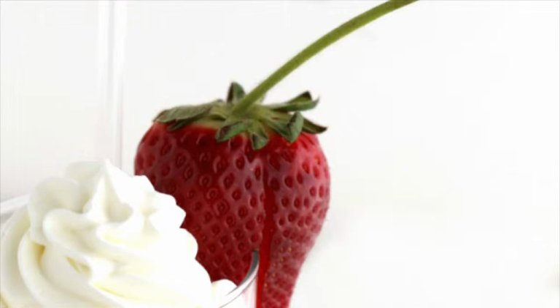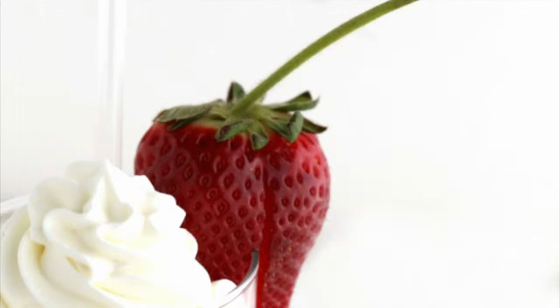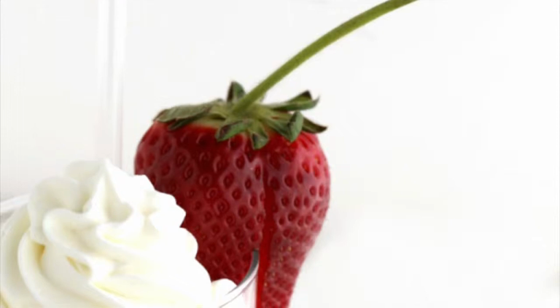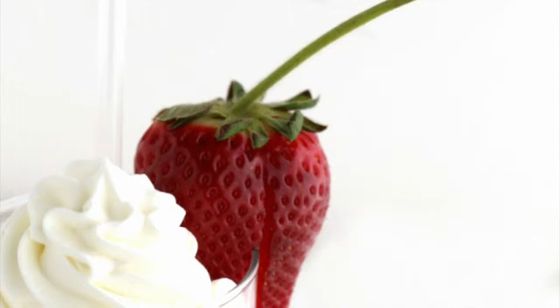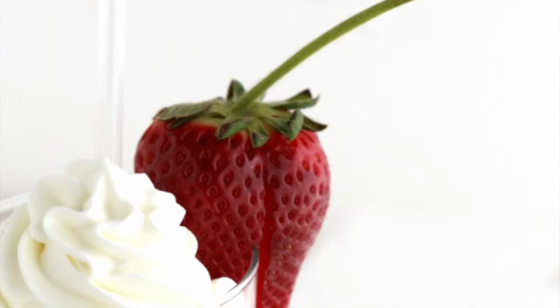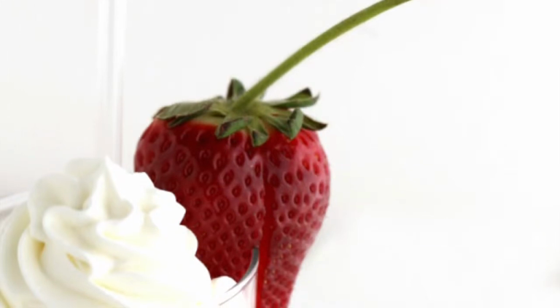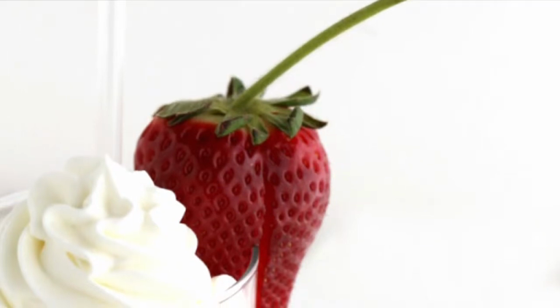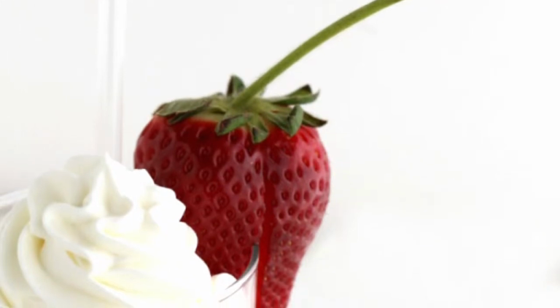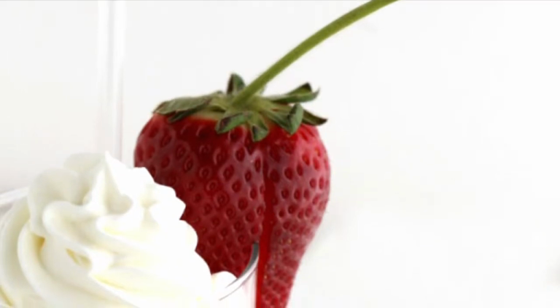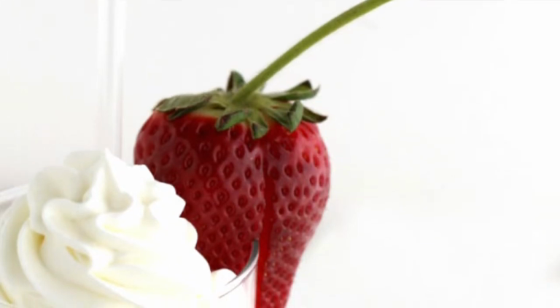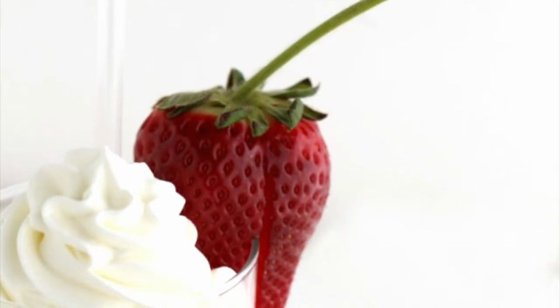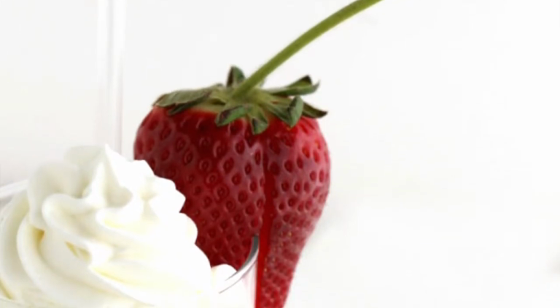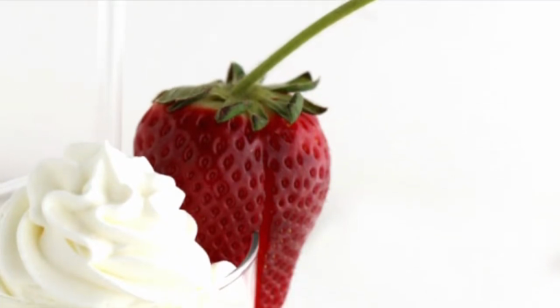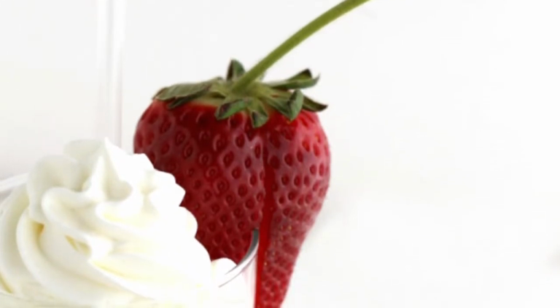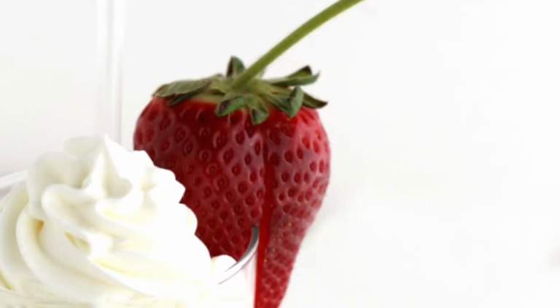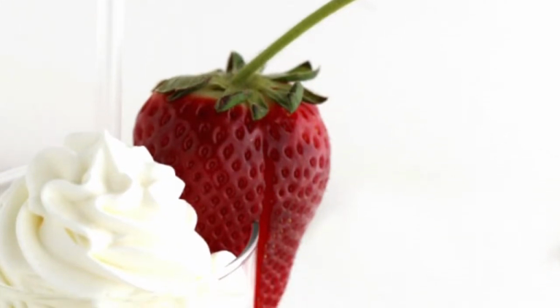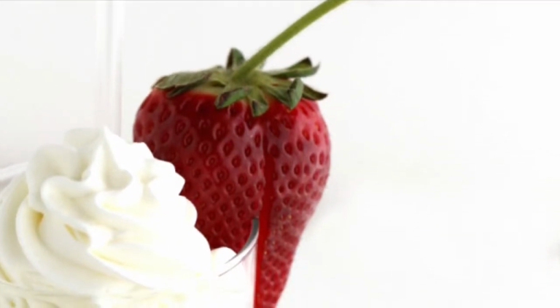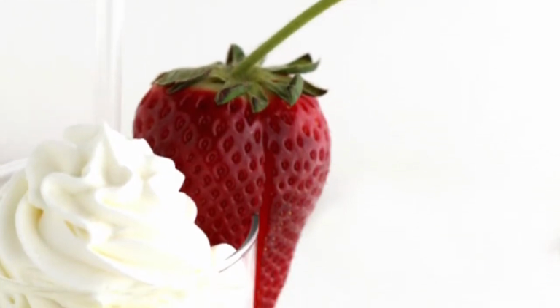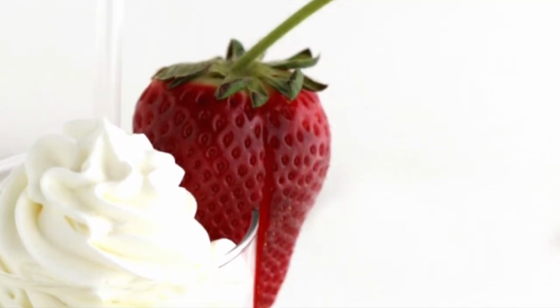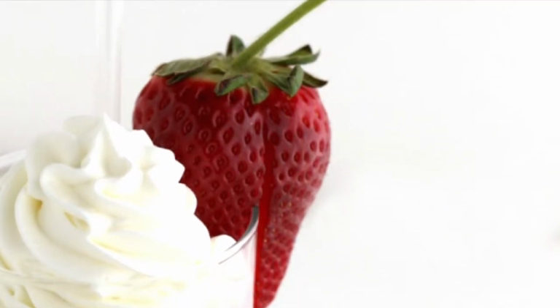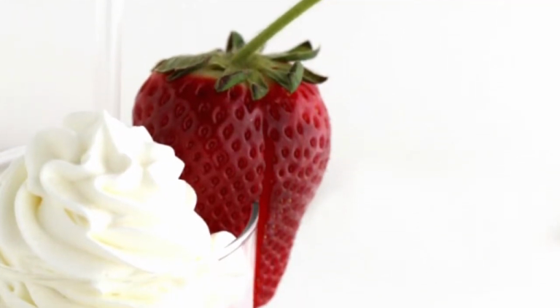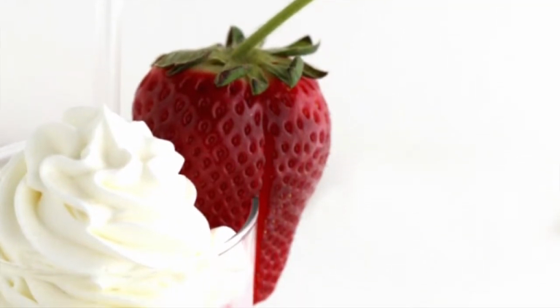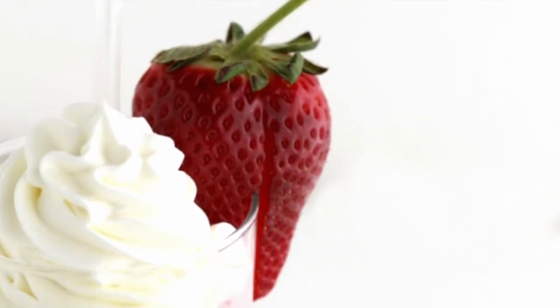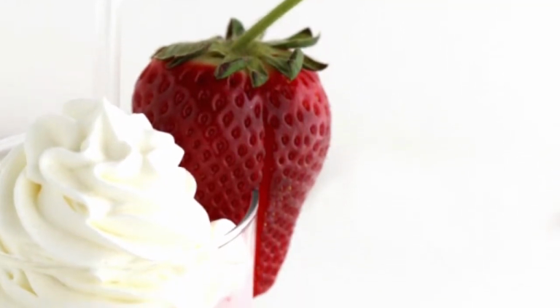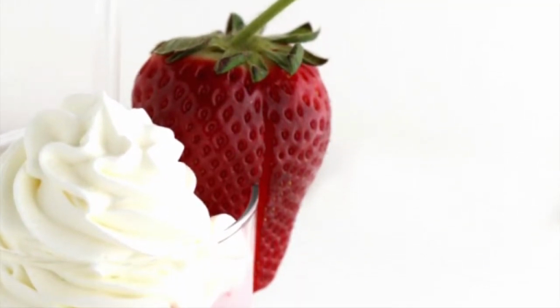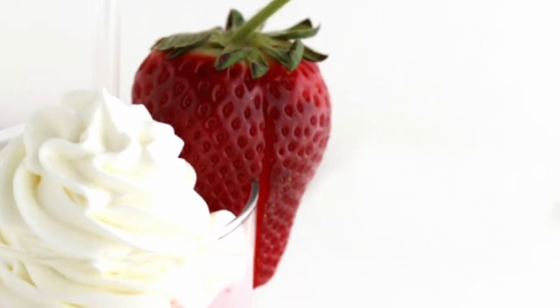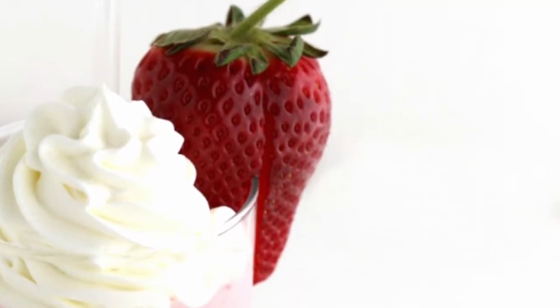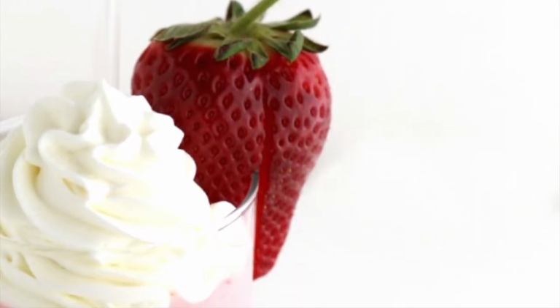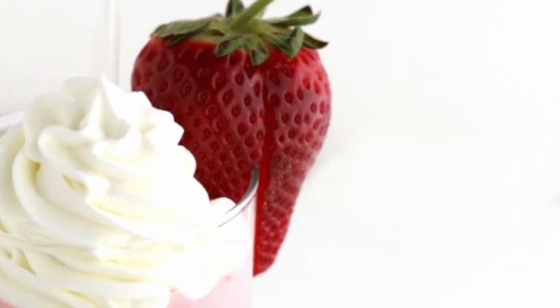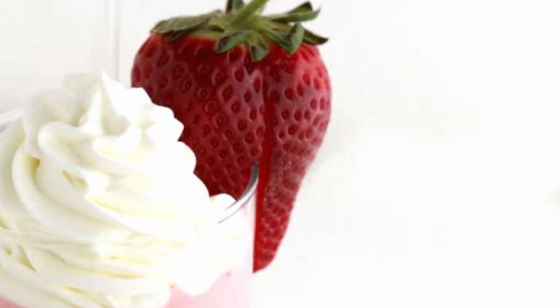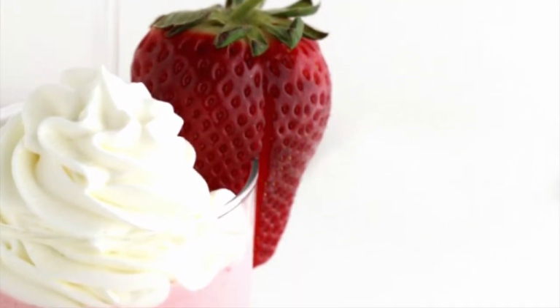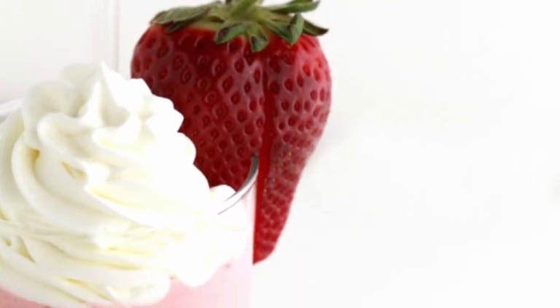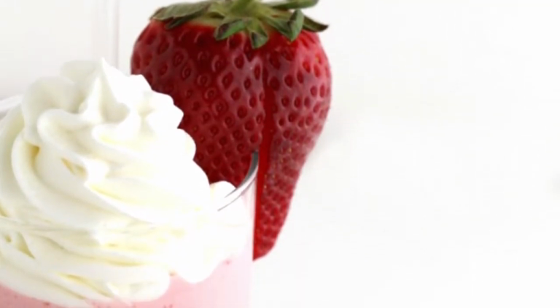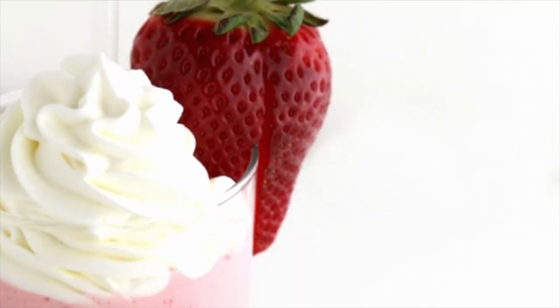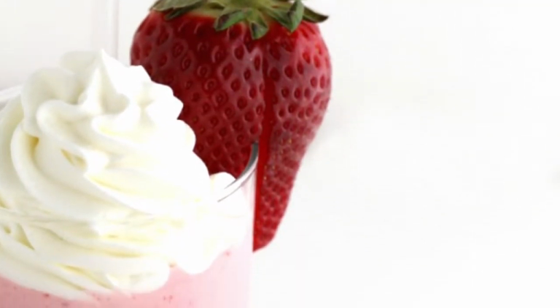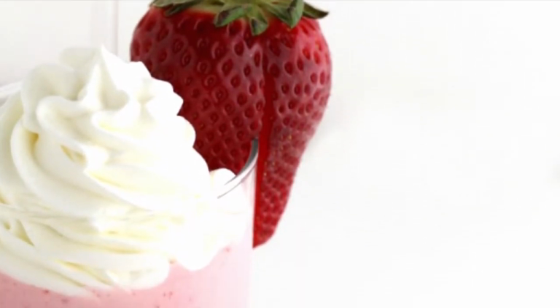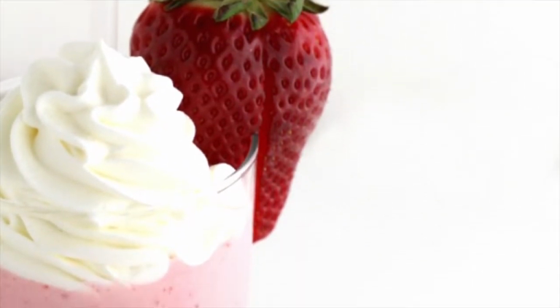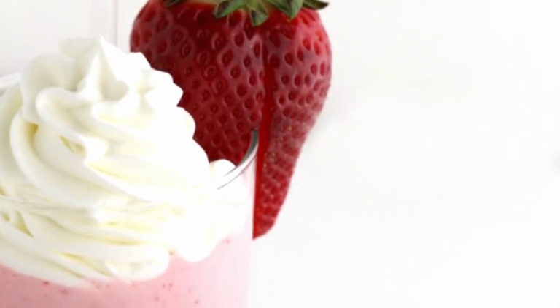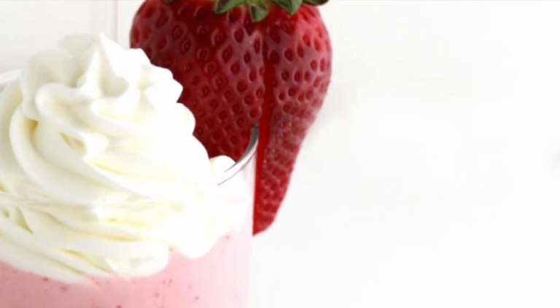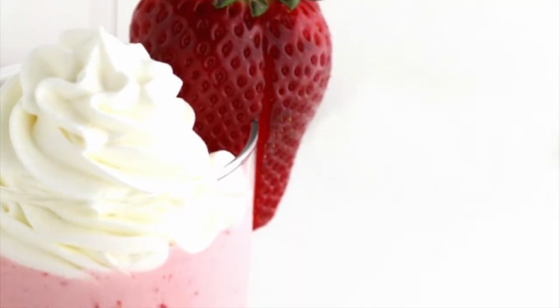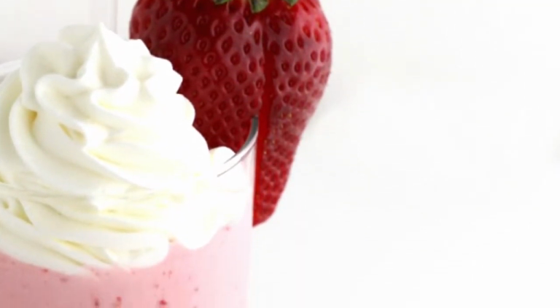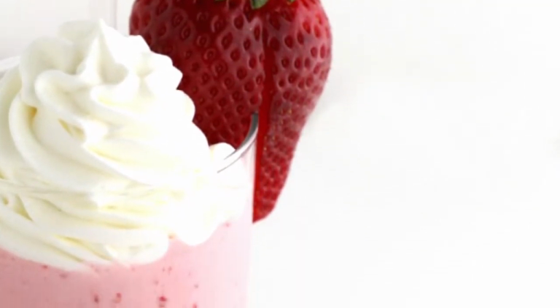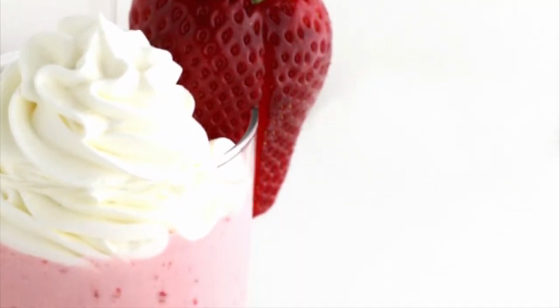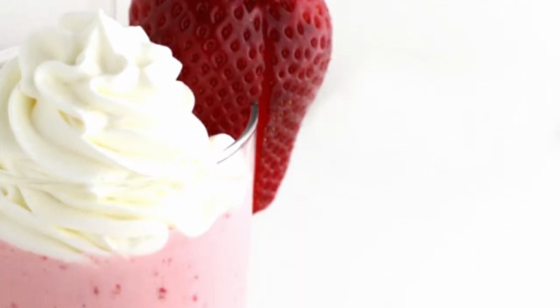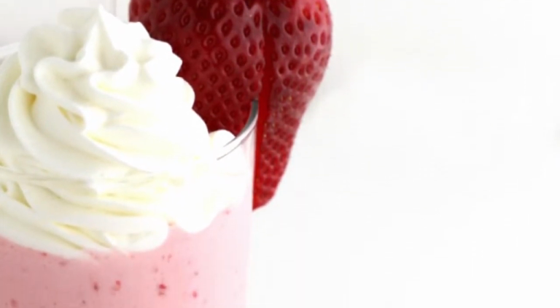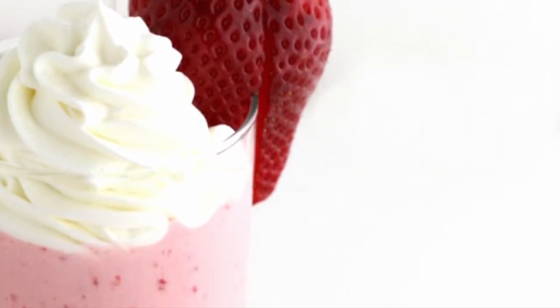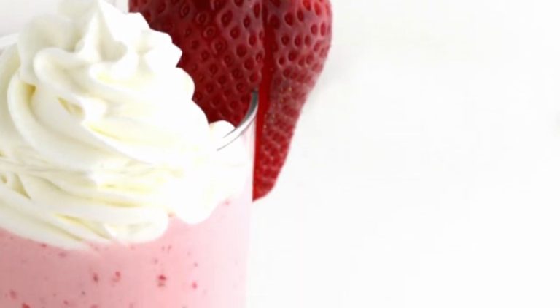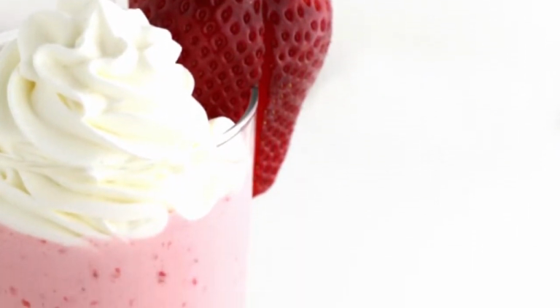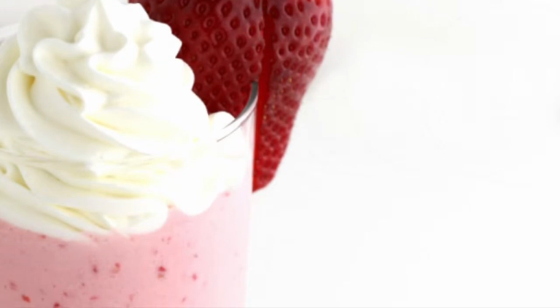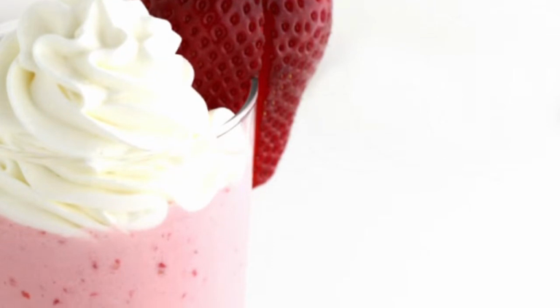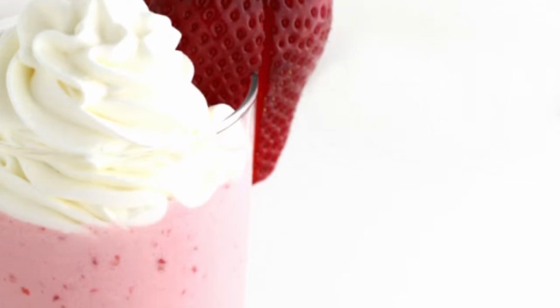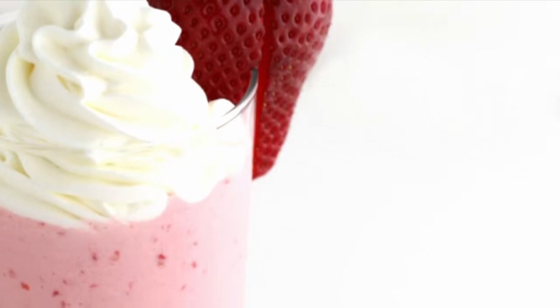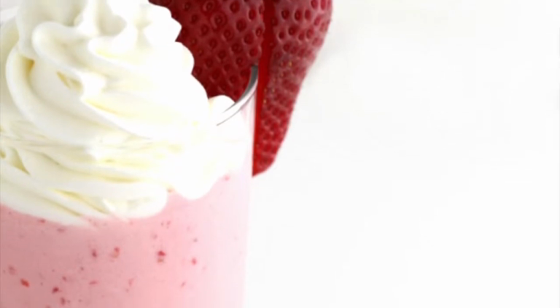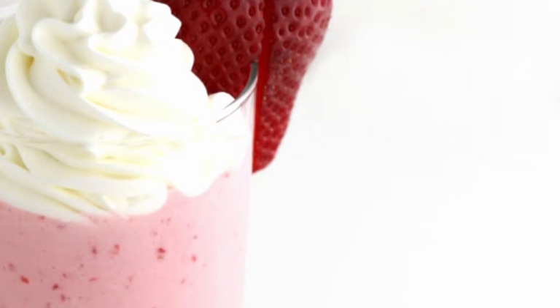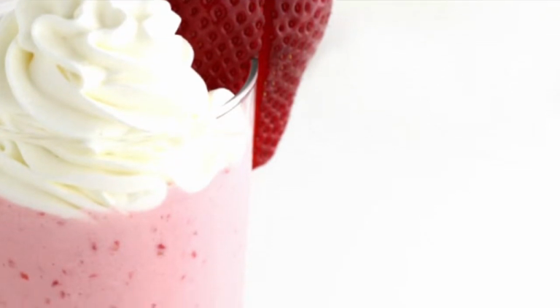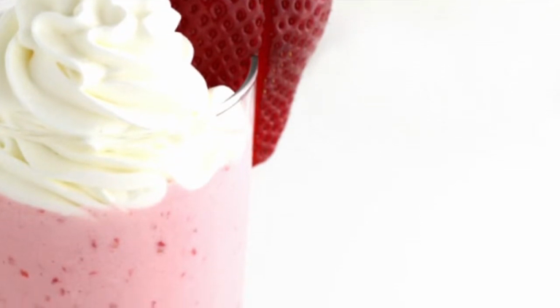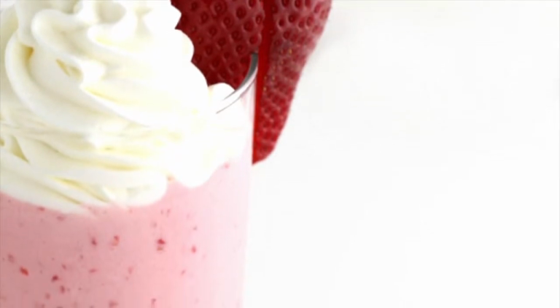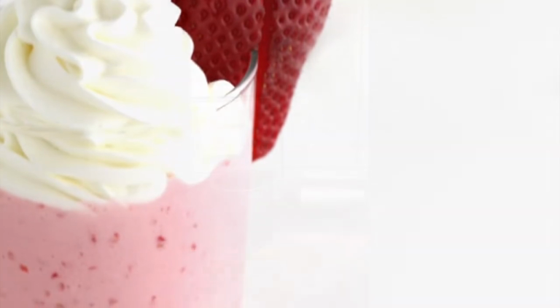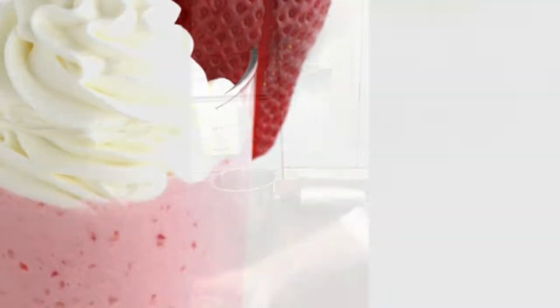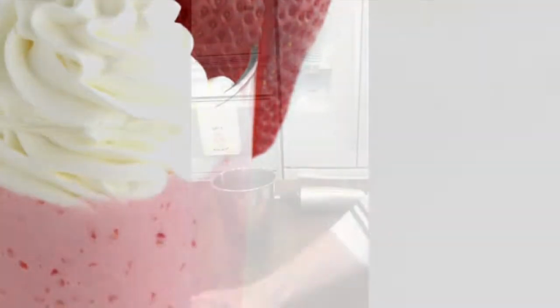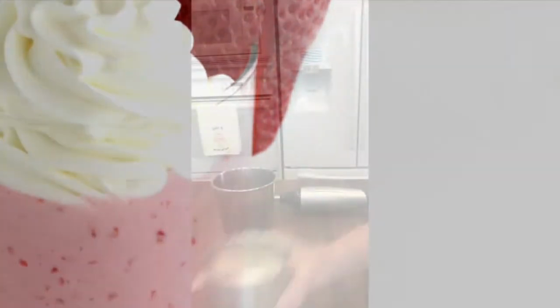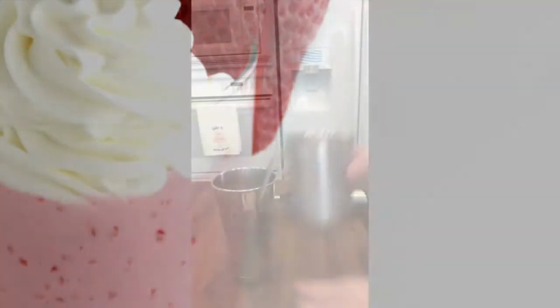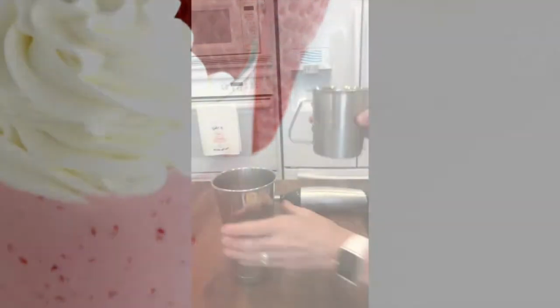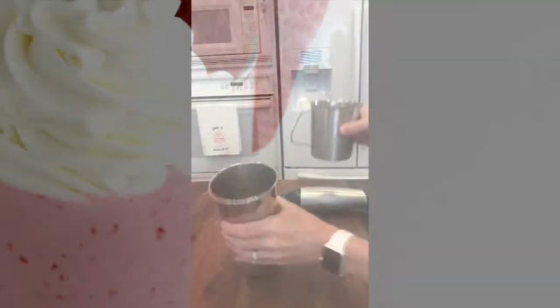There's nothing better than a fresh strawberry smoothie. The sweeter and fresher your strawberries are, the better tasting the smoothie will be.